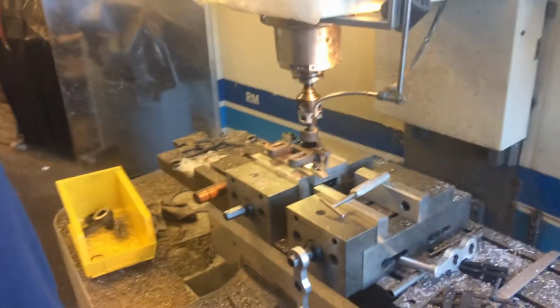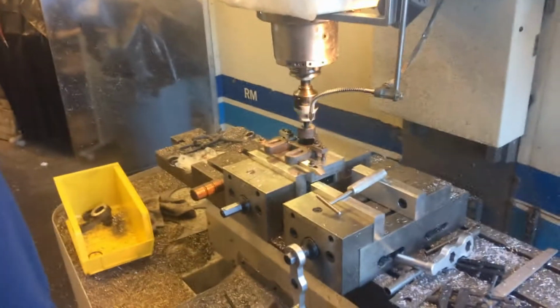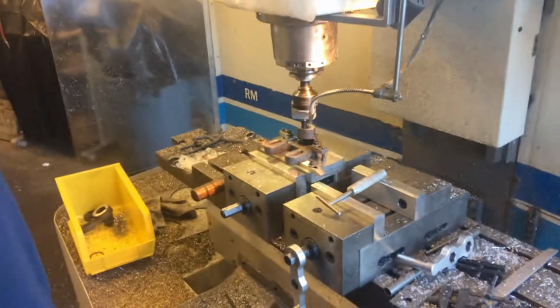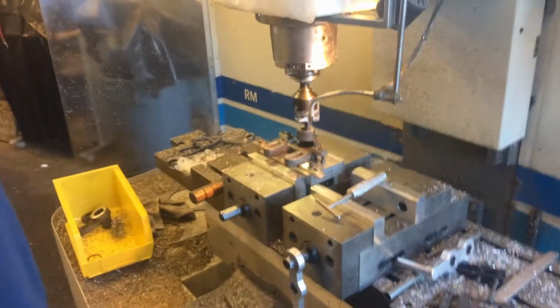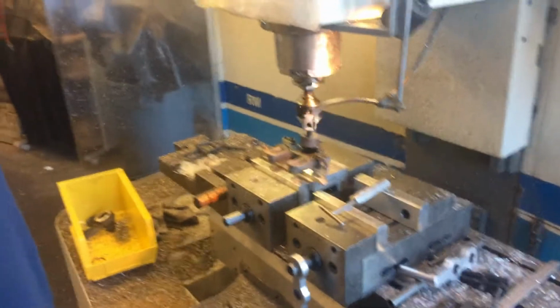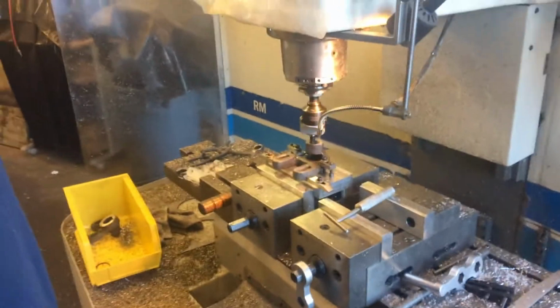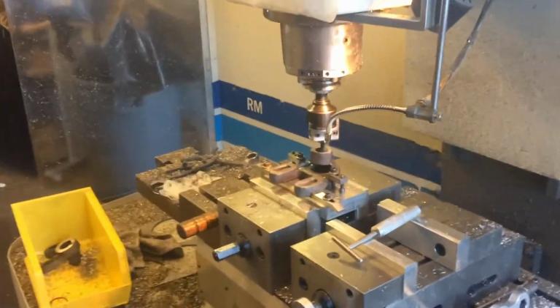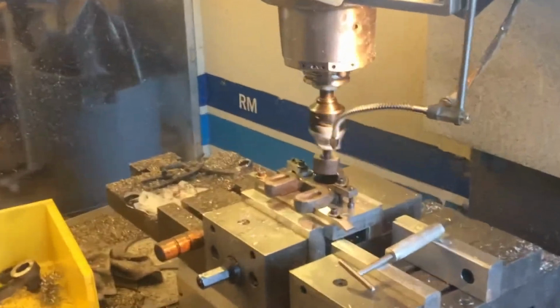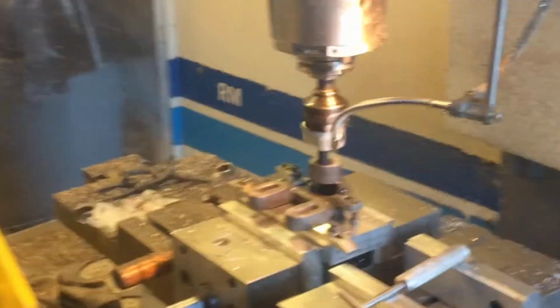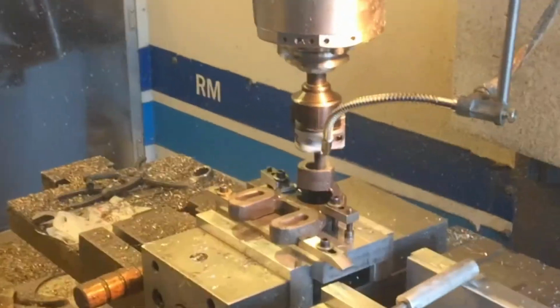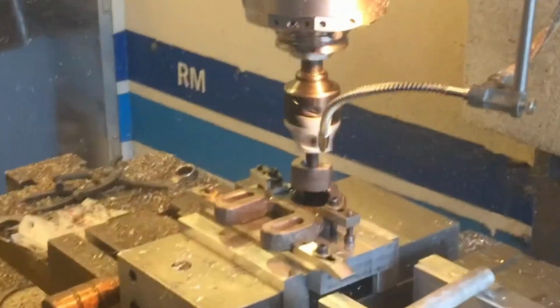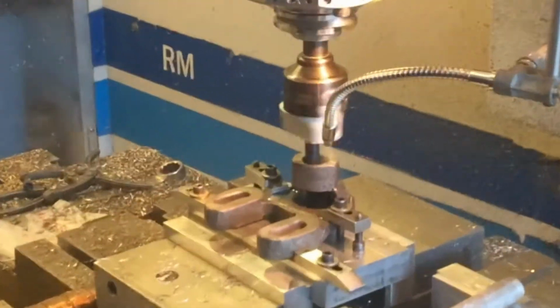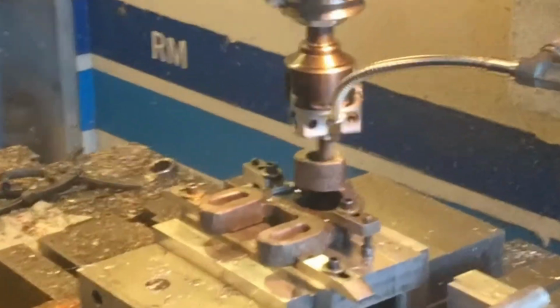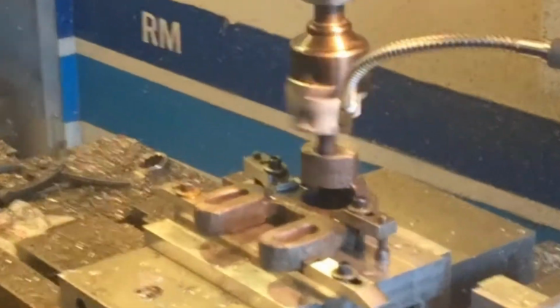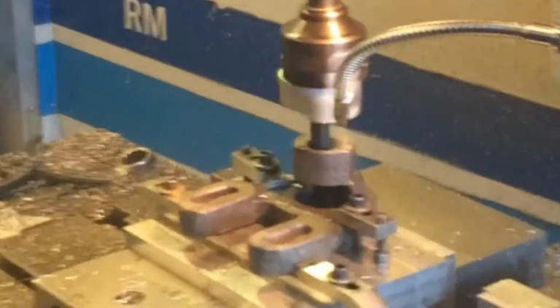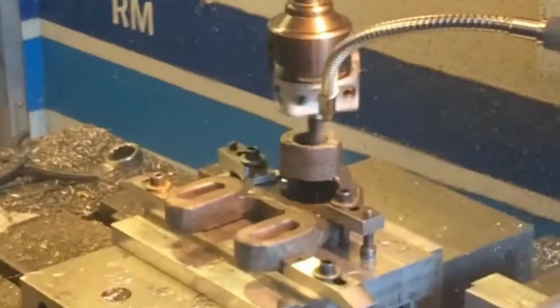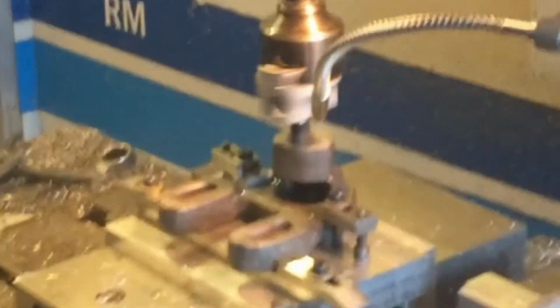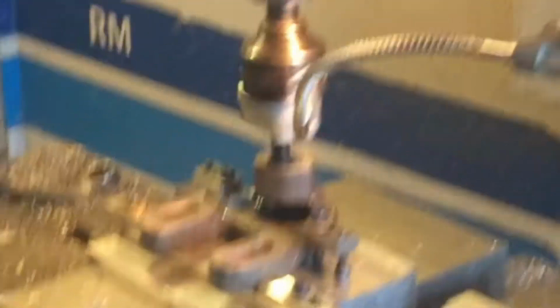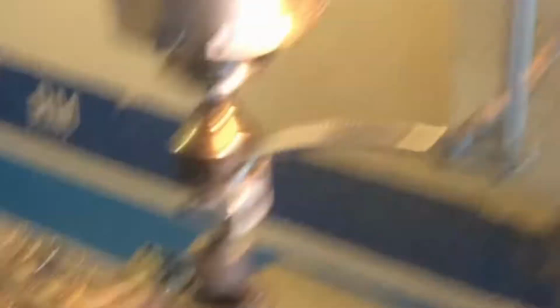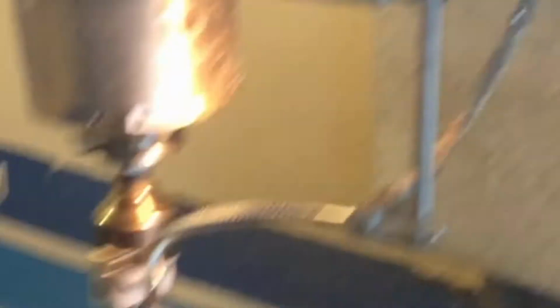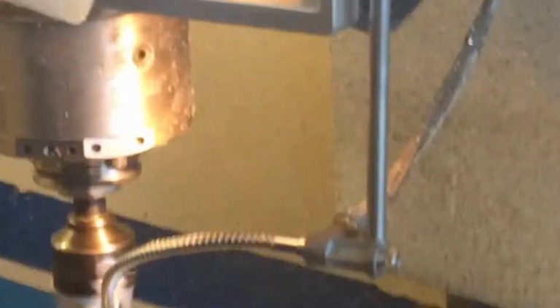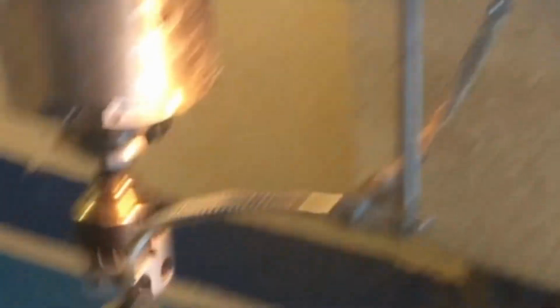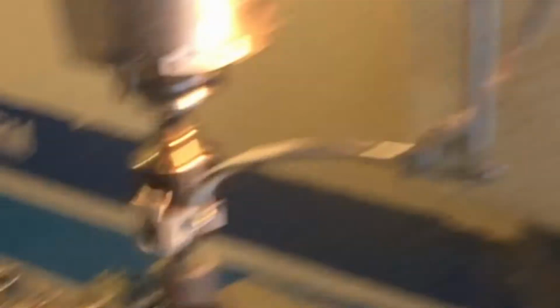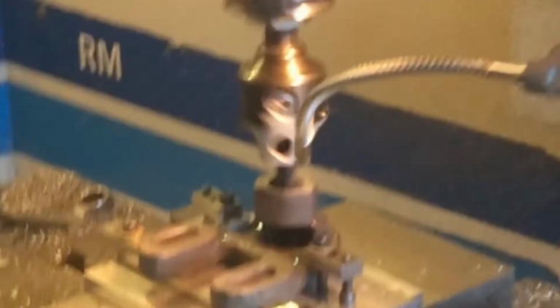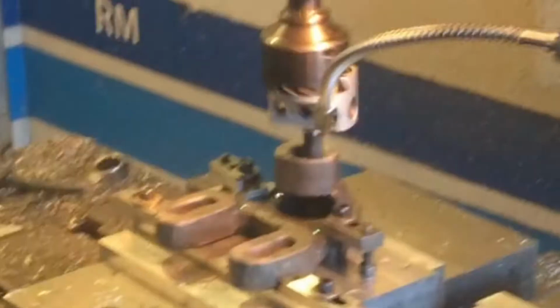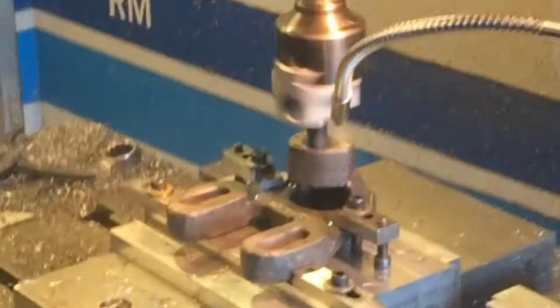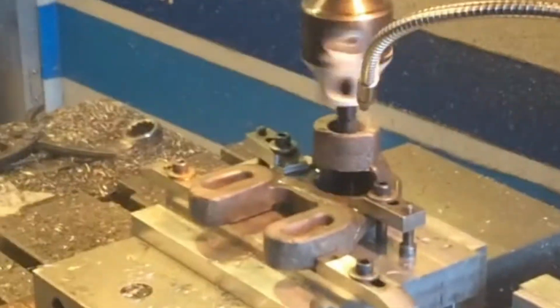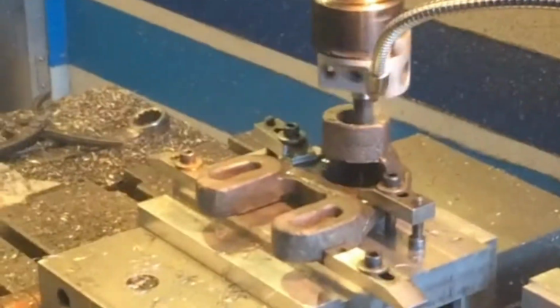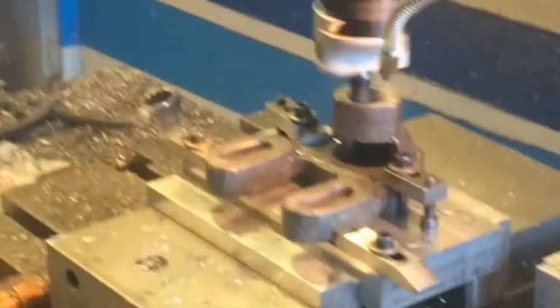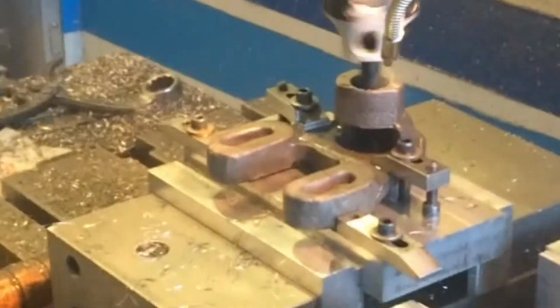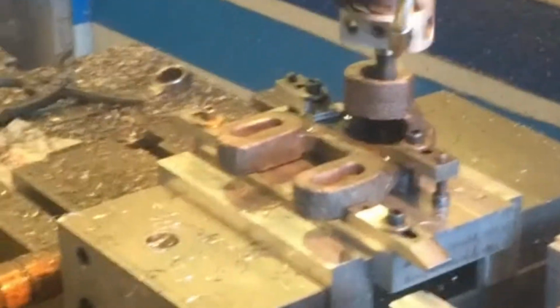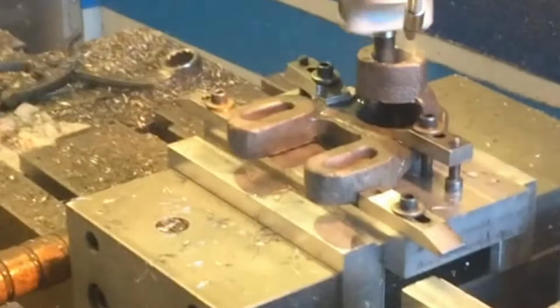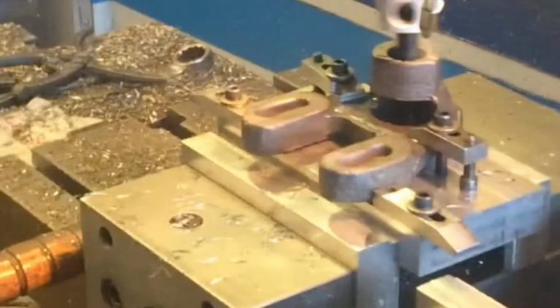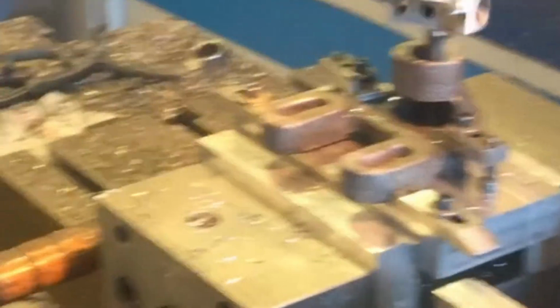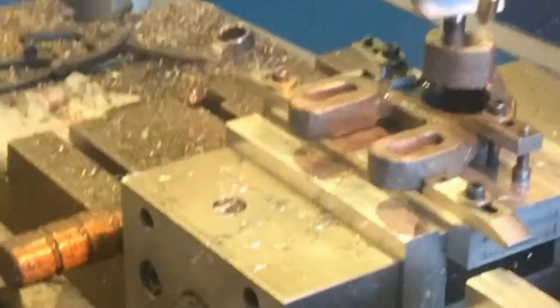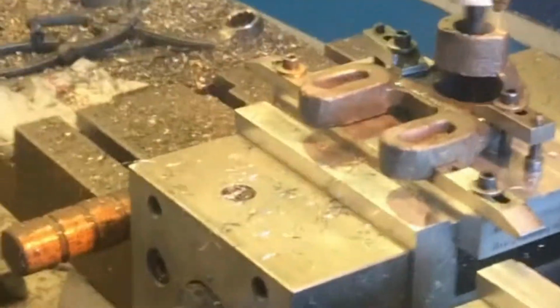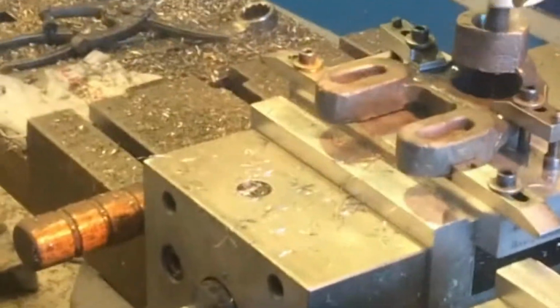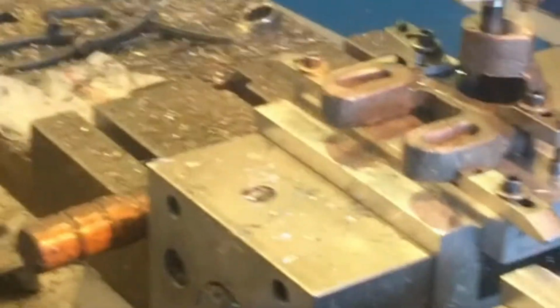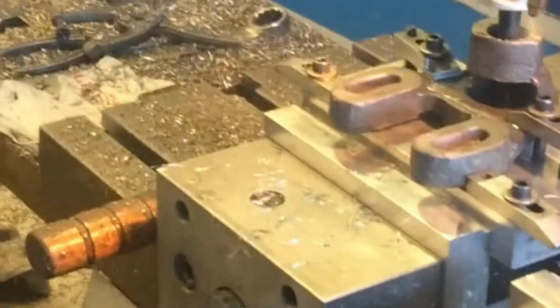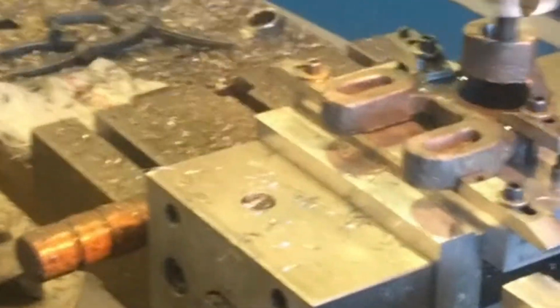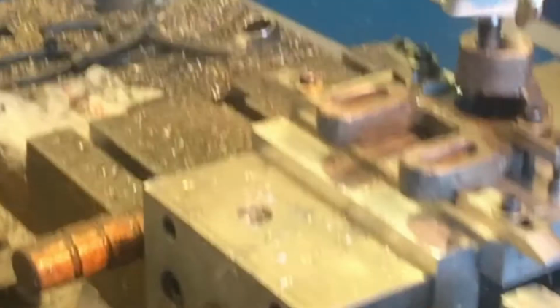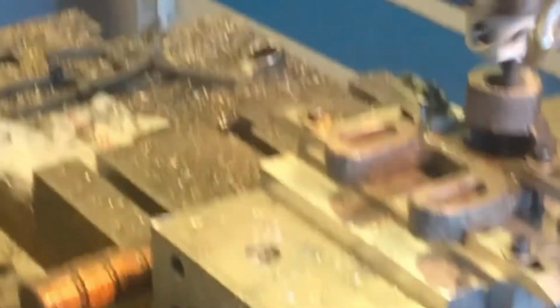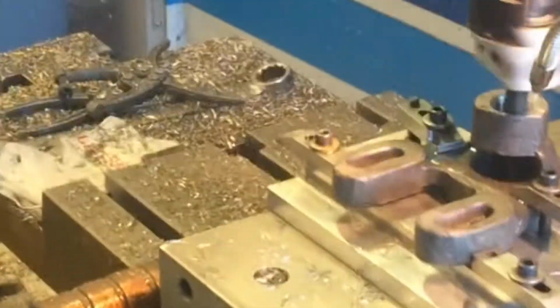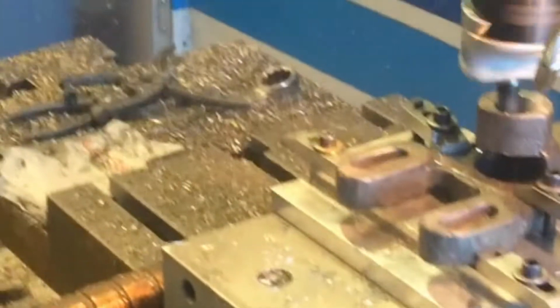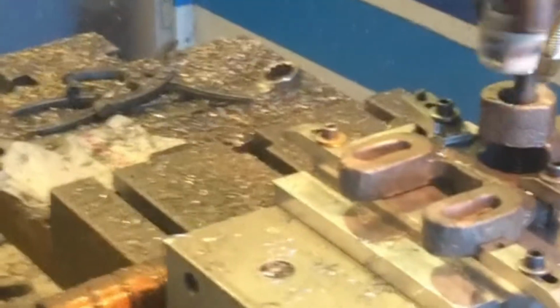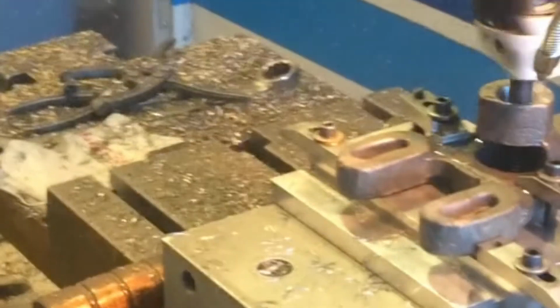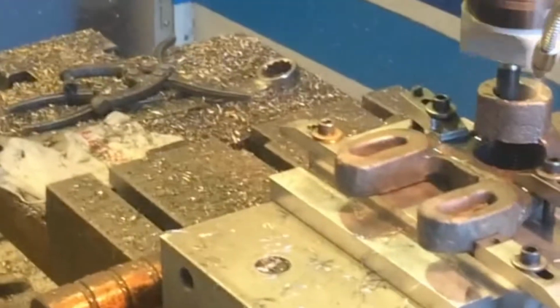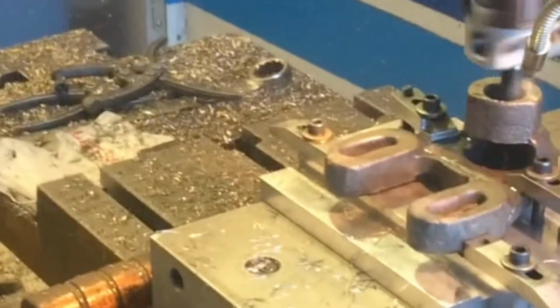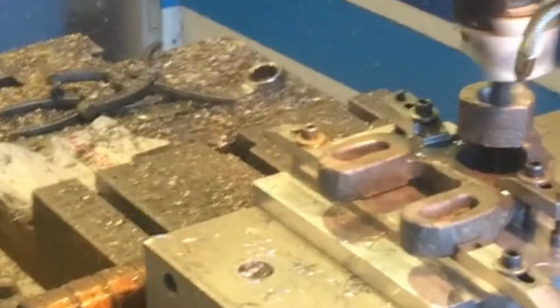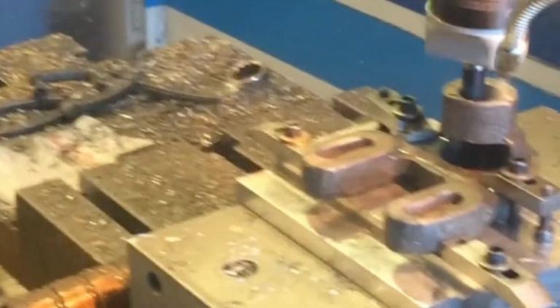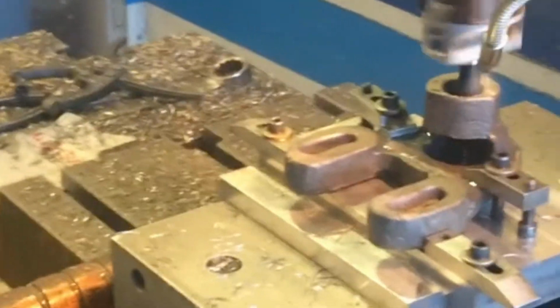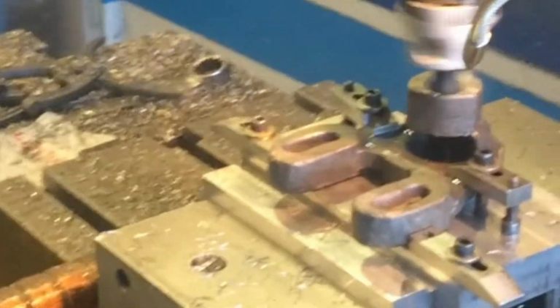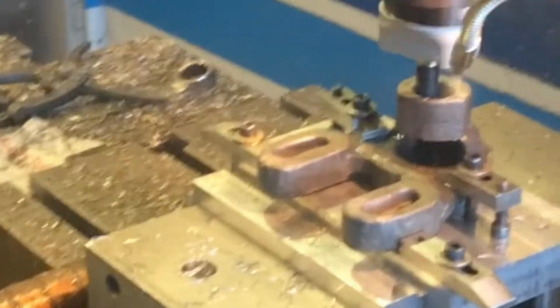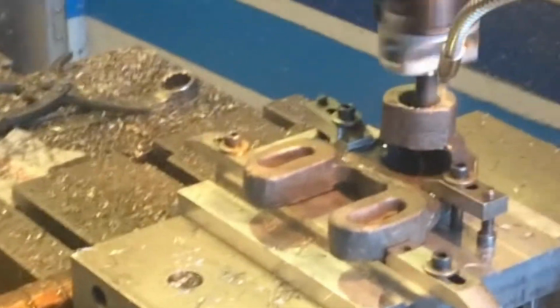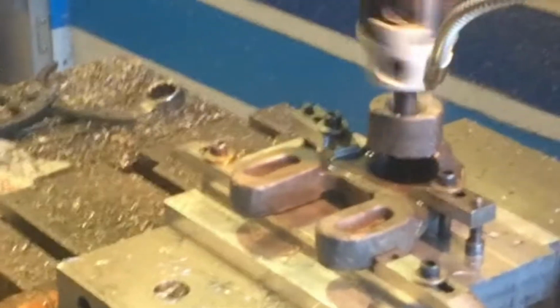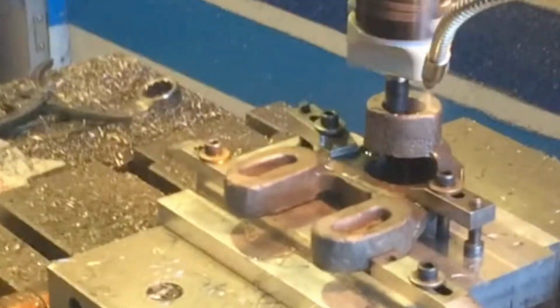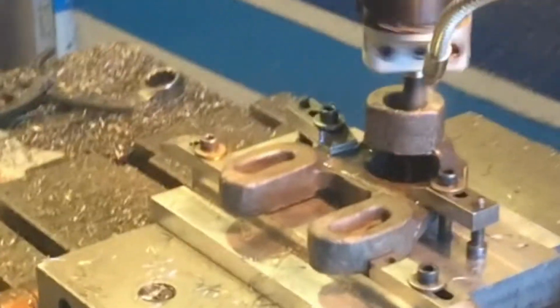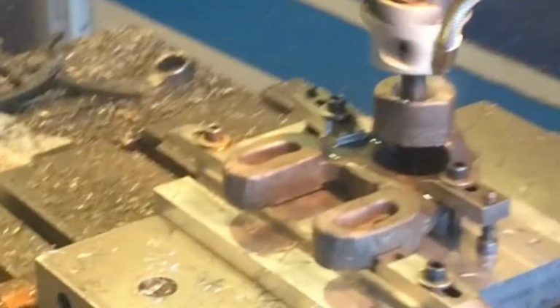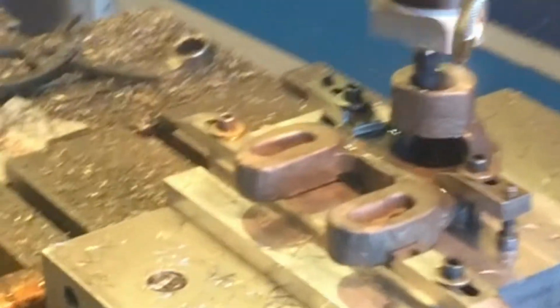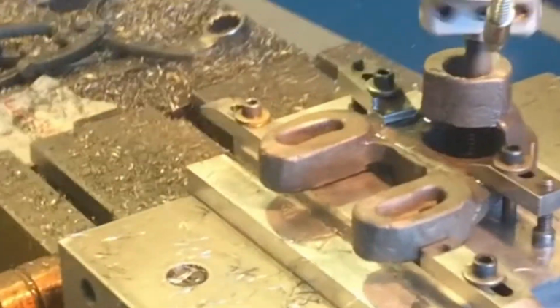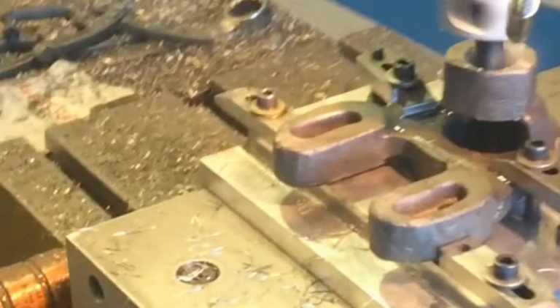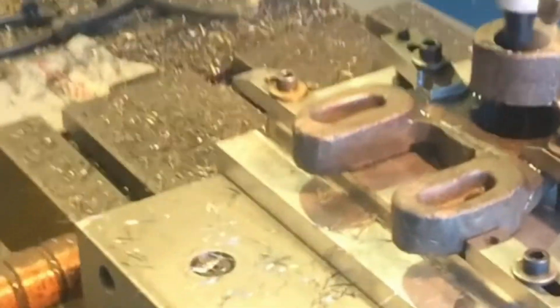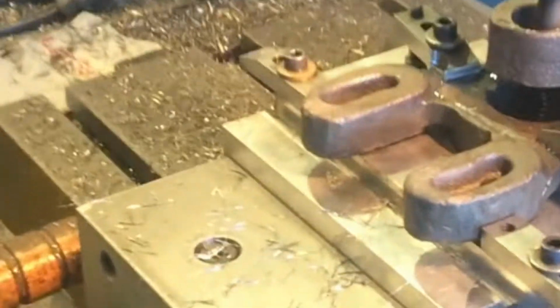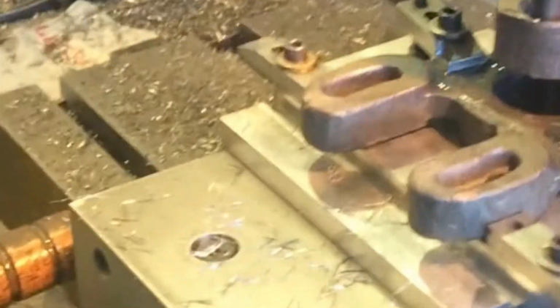And so then you send the instructions over here, you hook it all up, and button it down, and it'll drill out to the tolerances that you talked about.